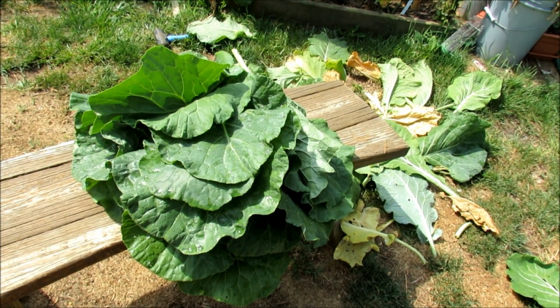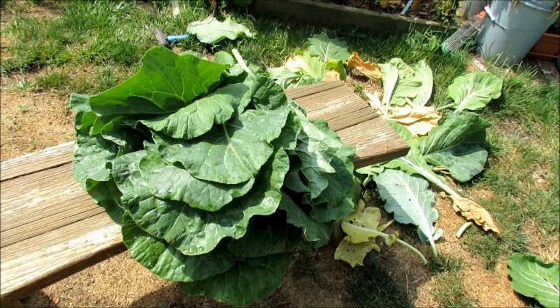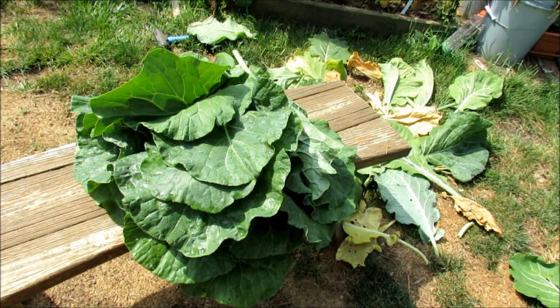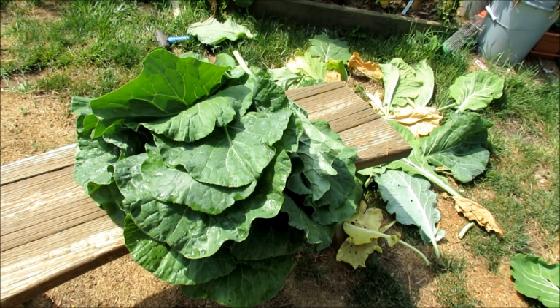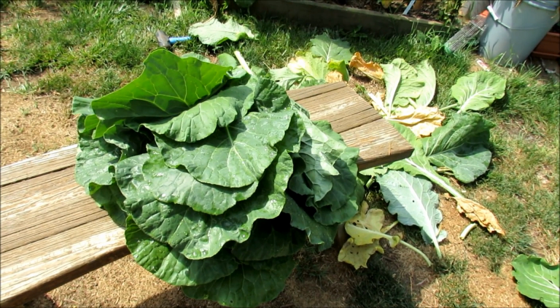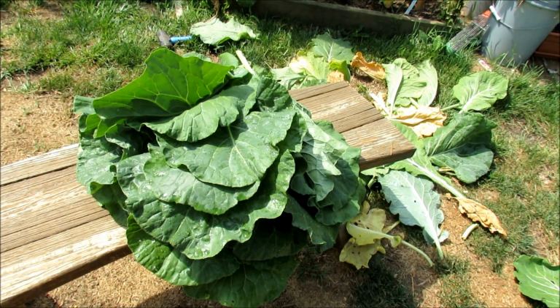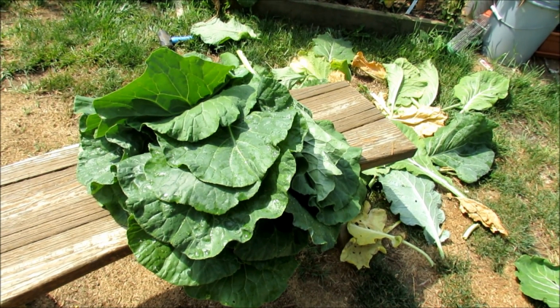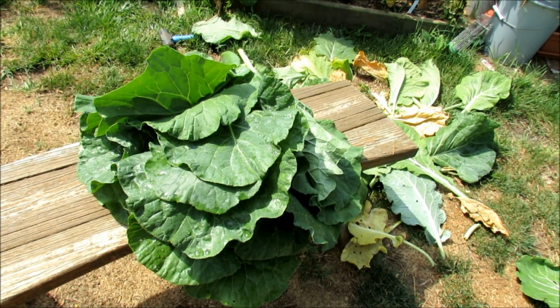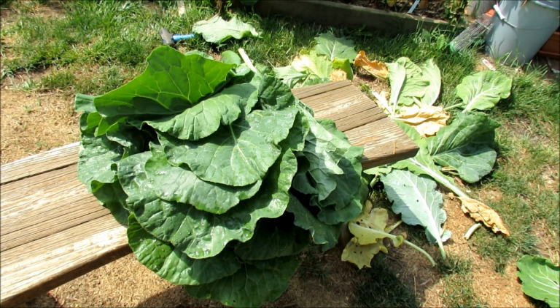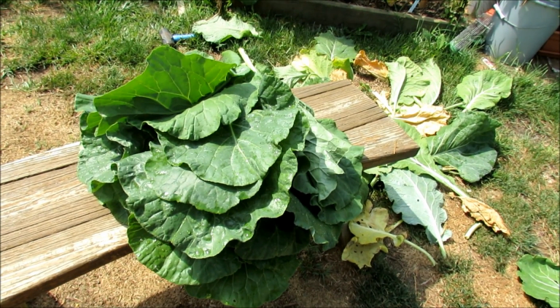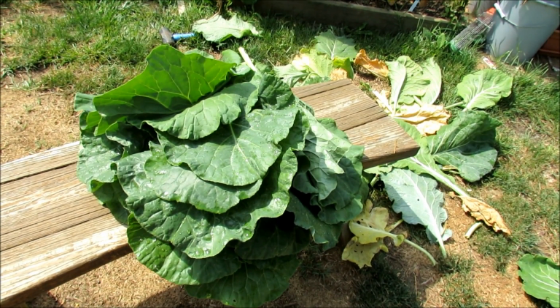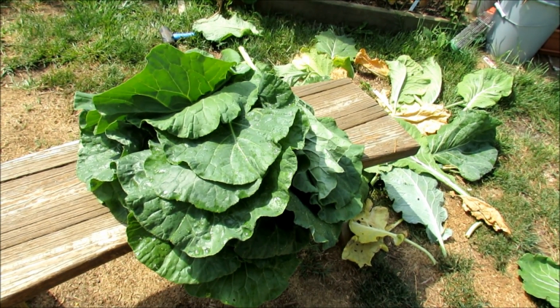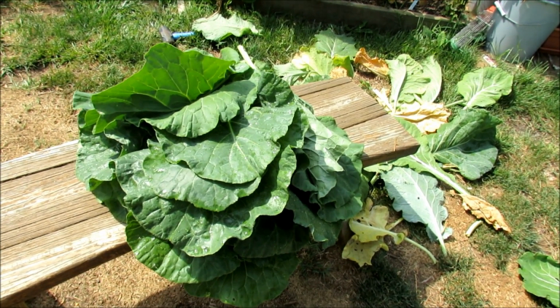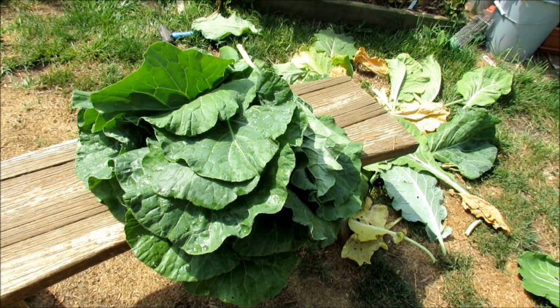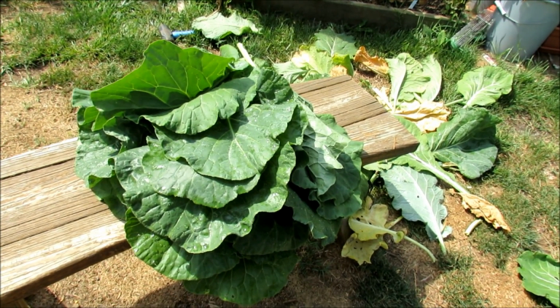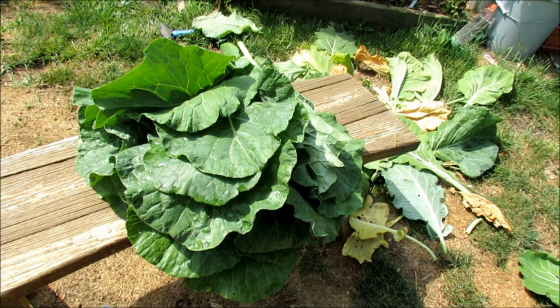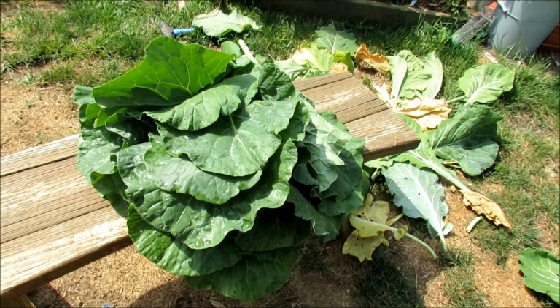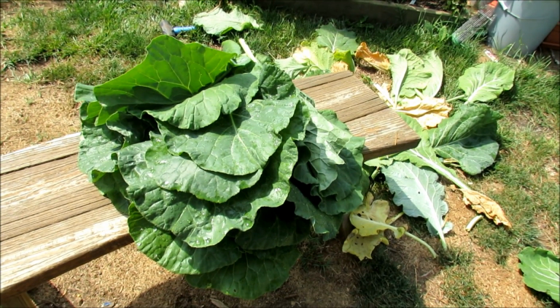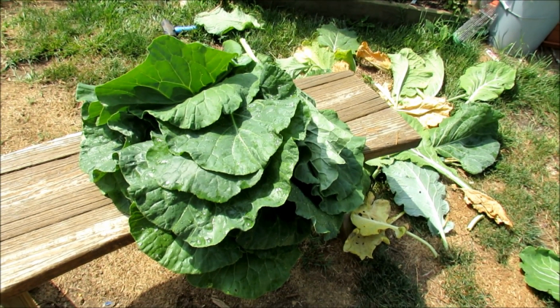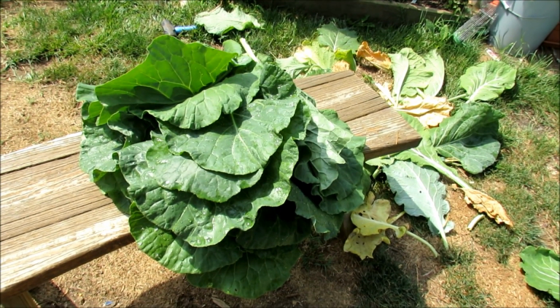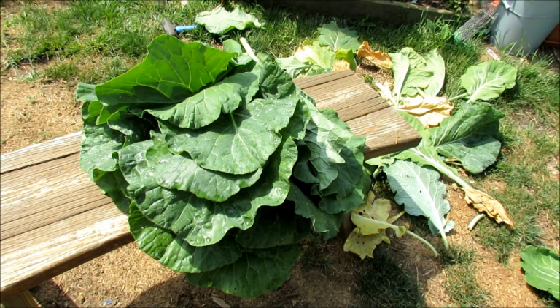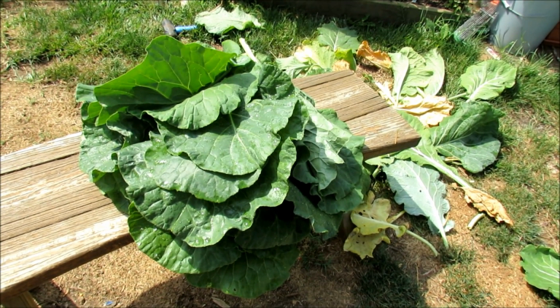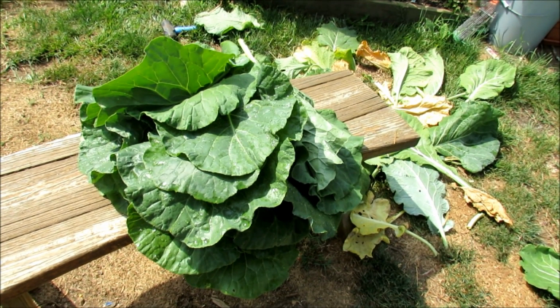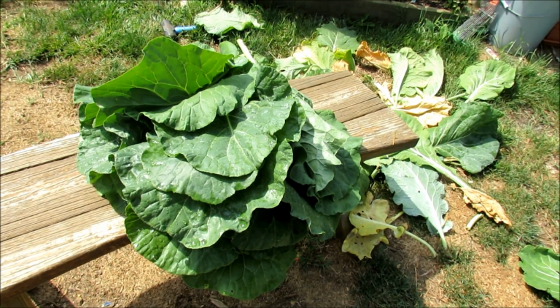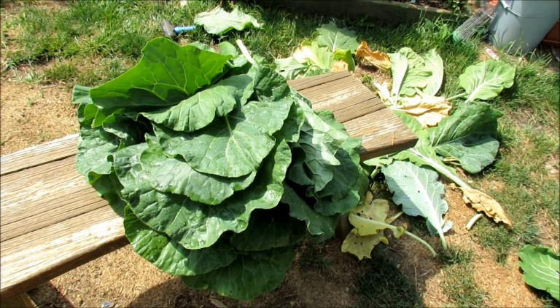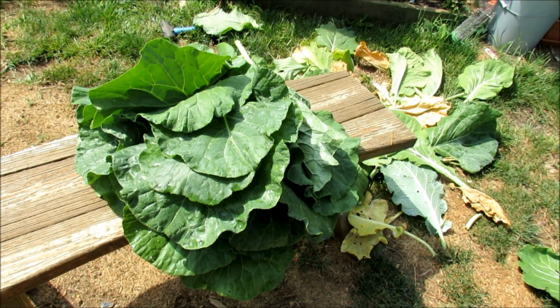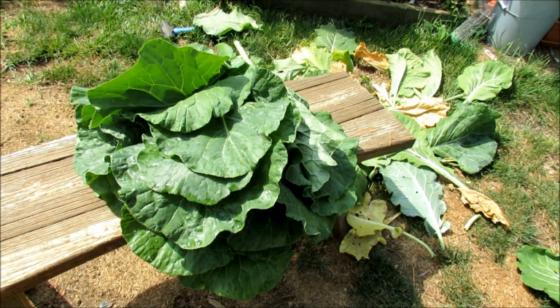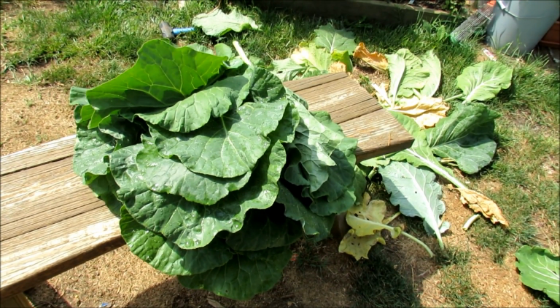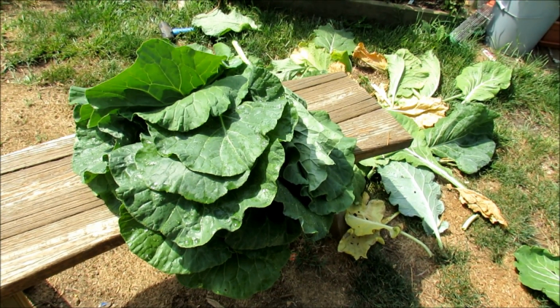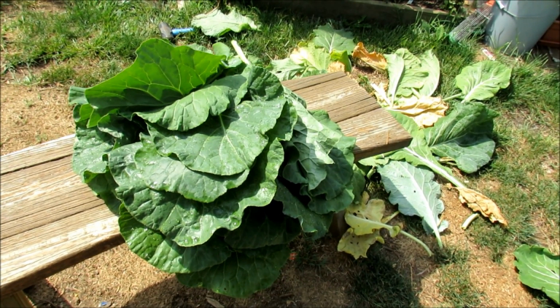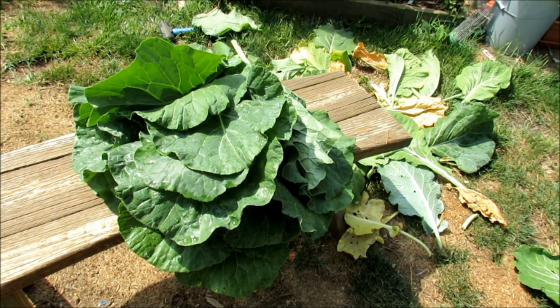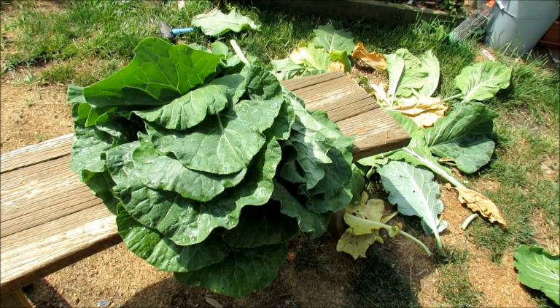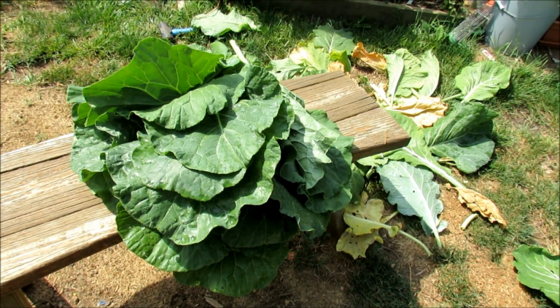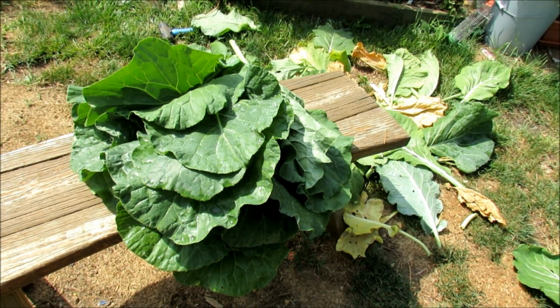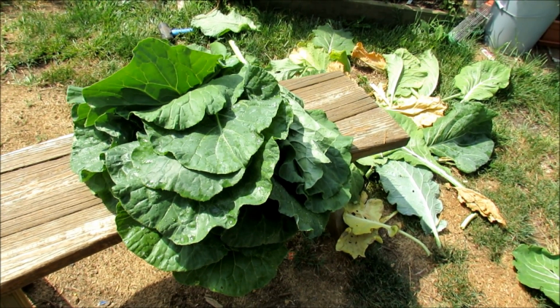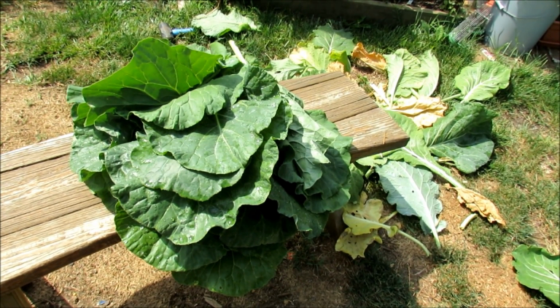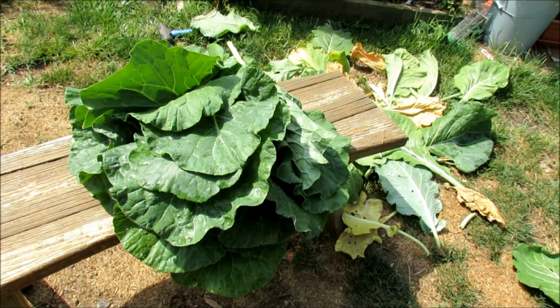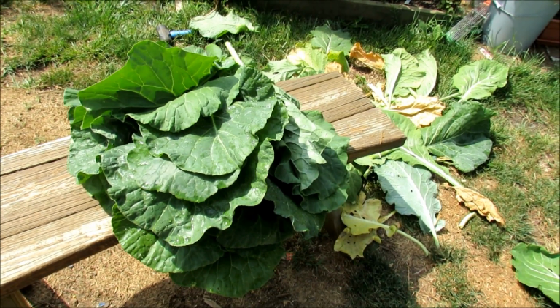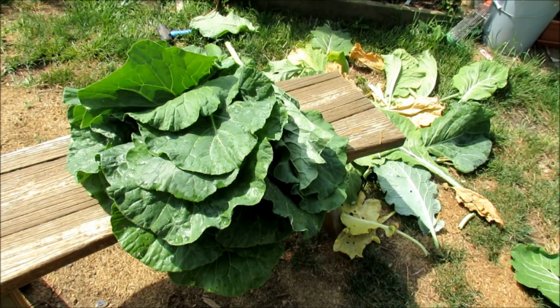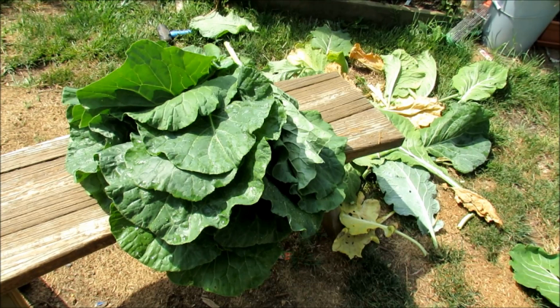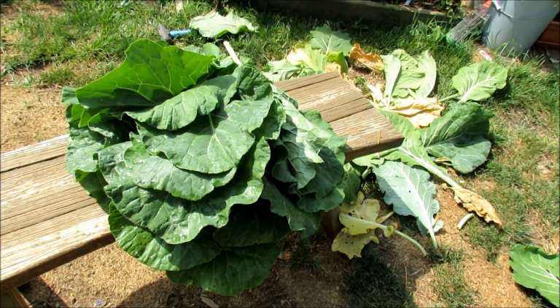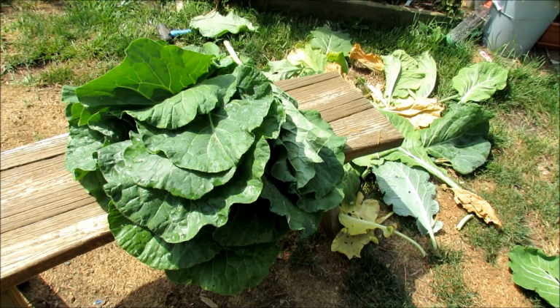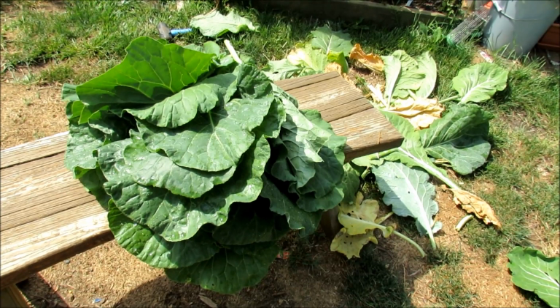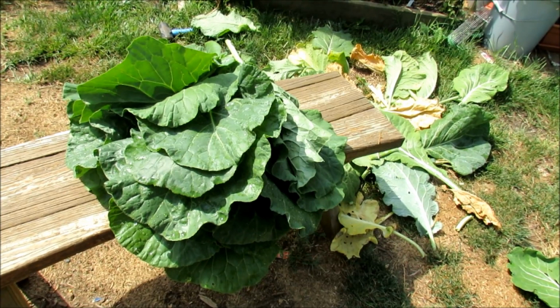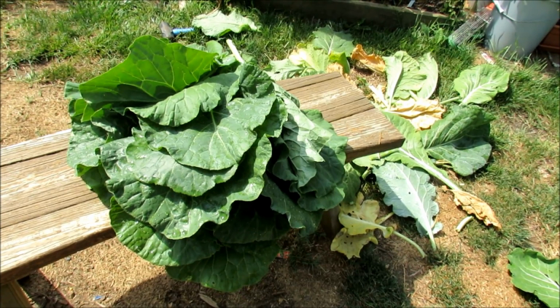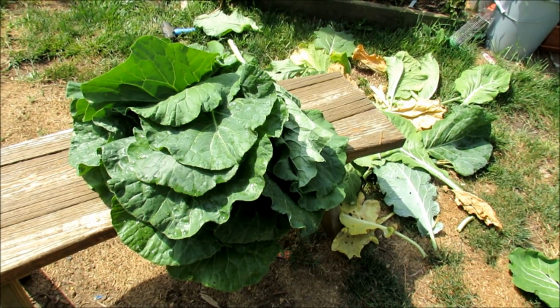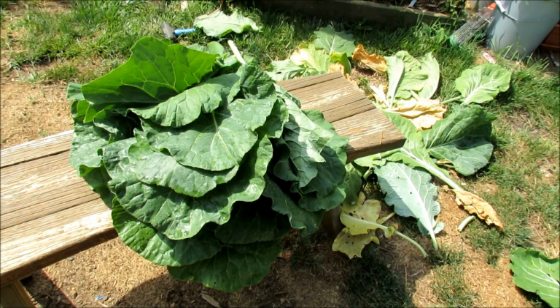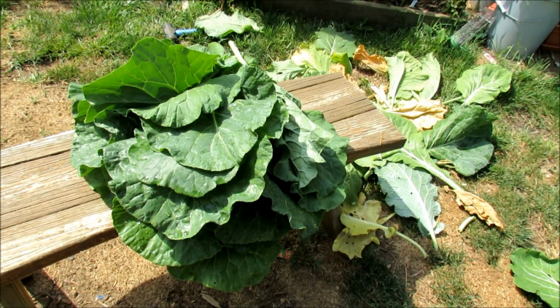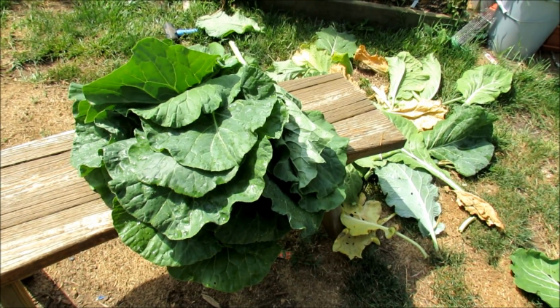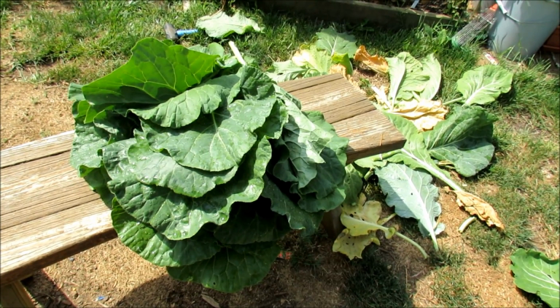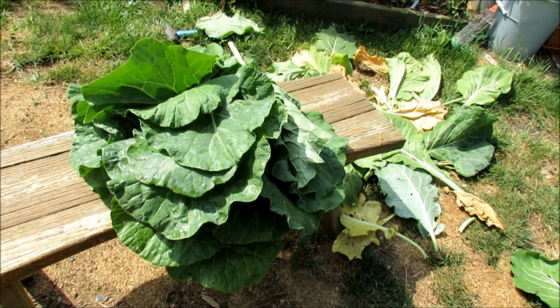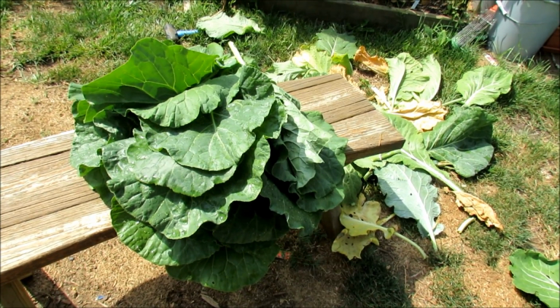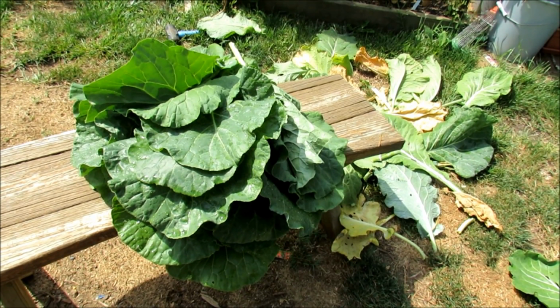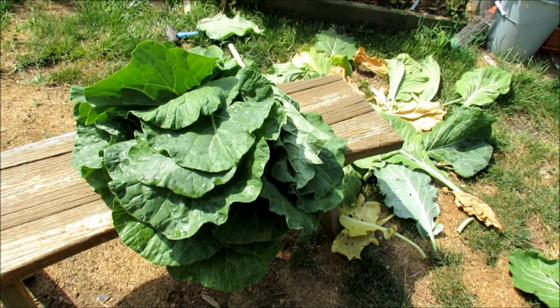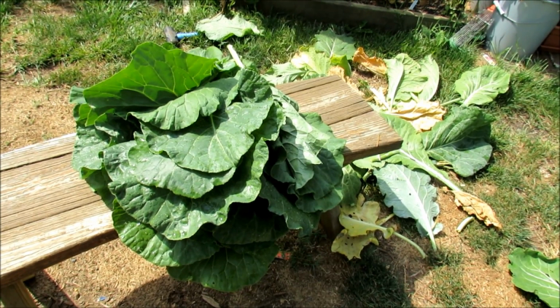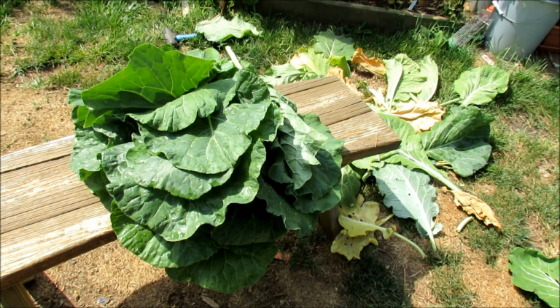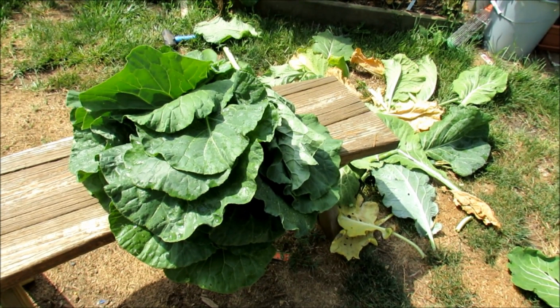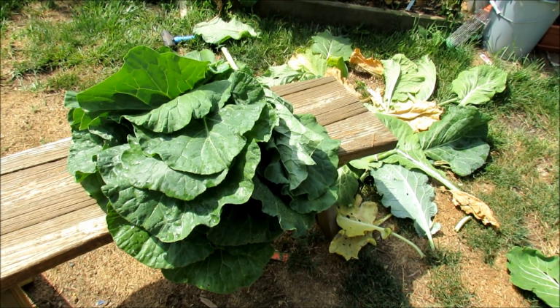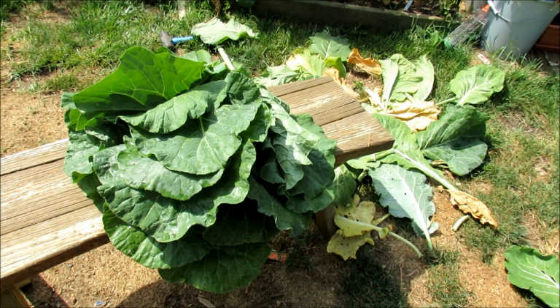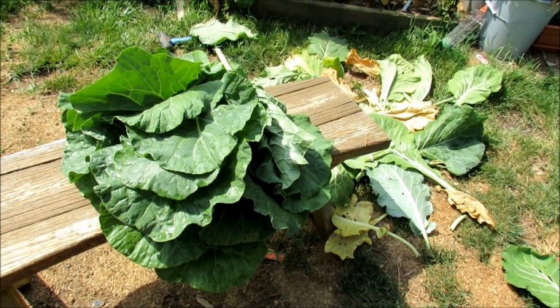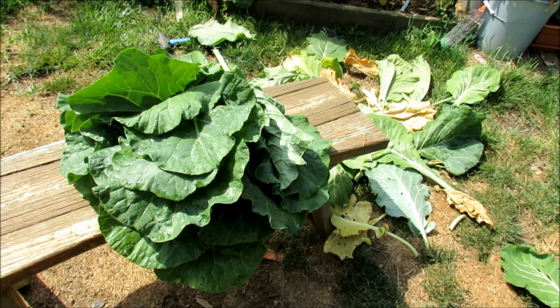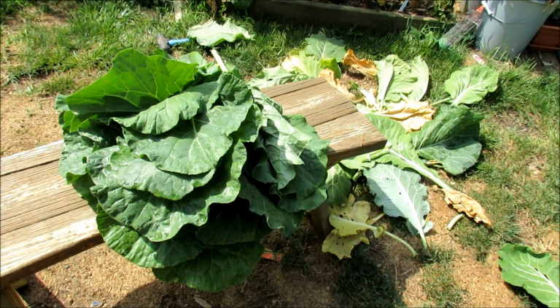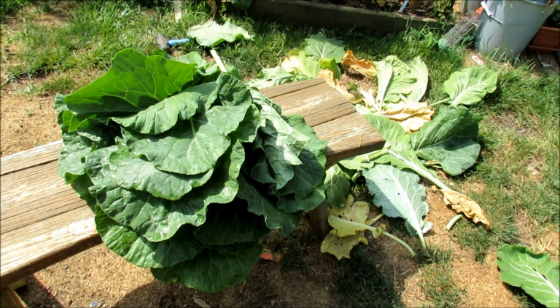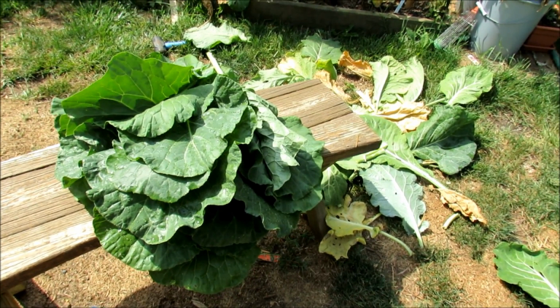This is actually Amaris heading cabbage. It doesn't form a strong head. It's an heirloom and I use the leaves just like kale.